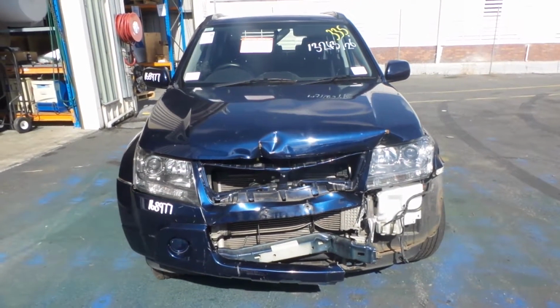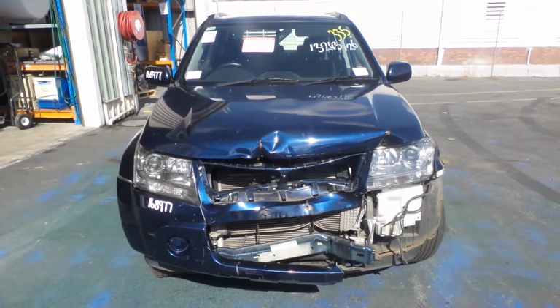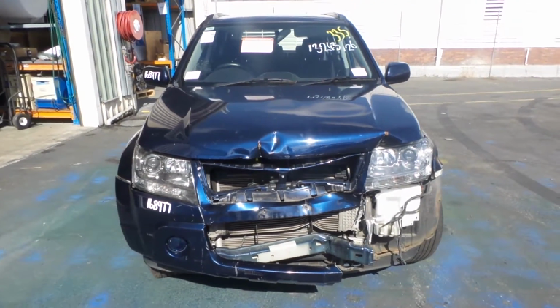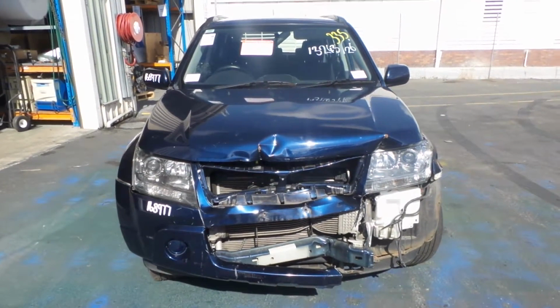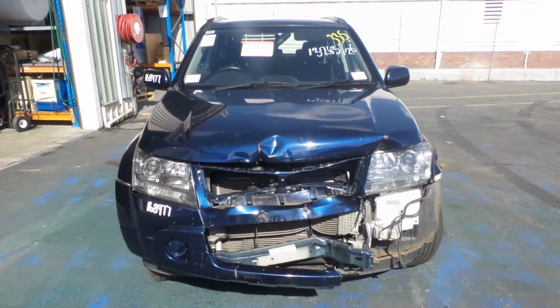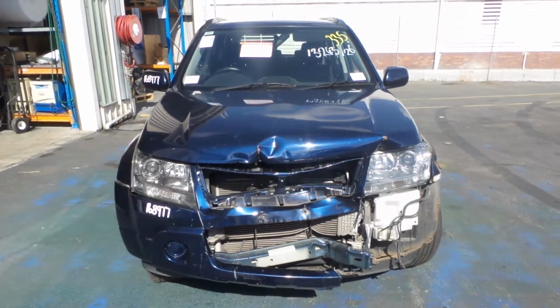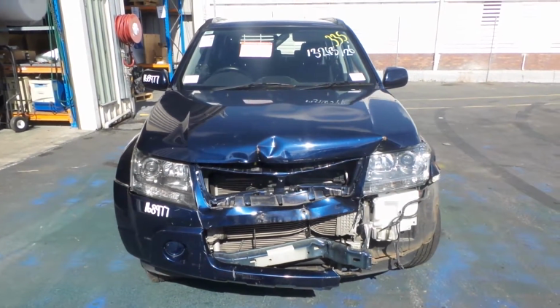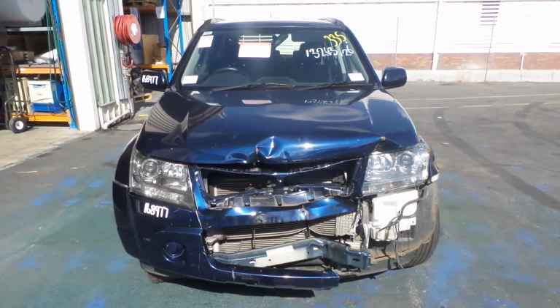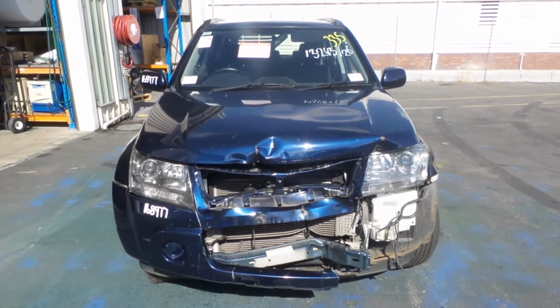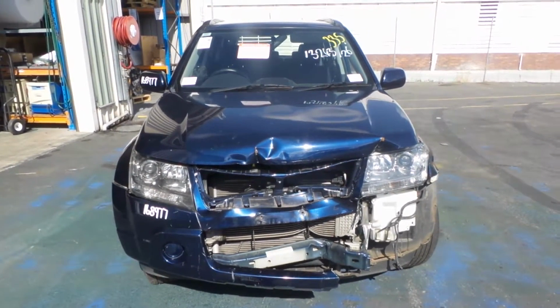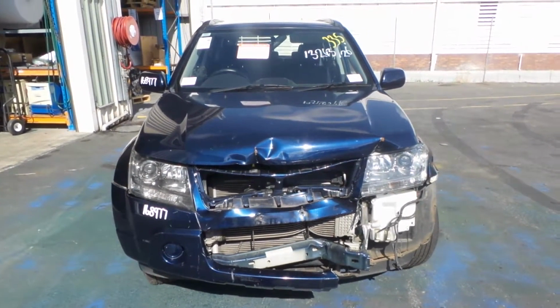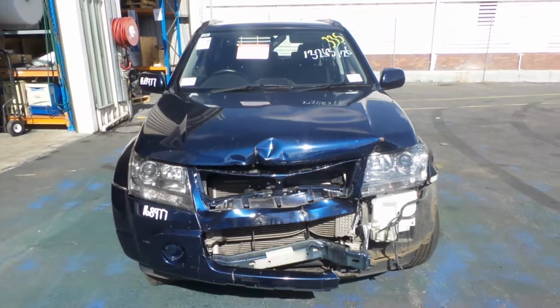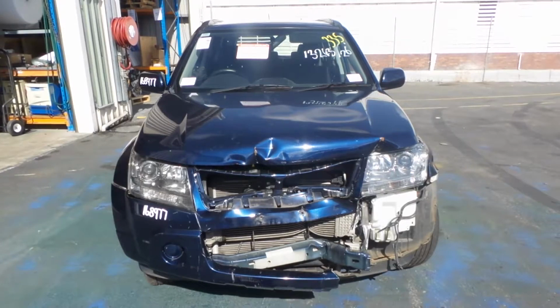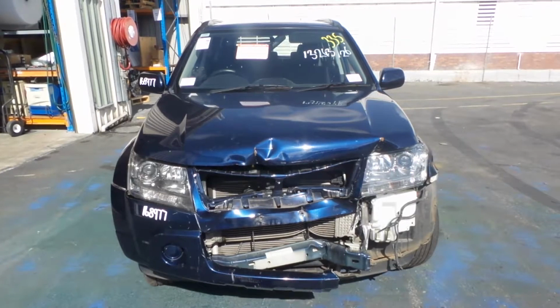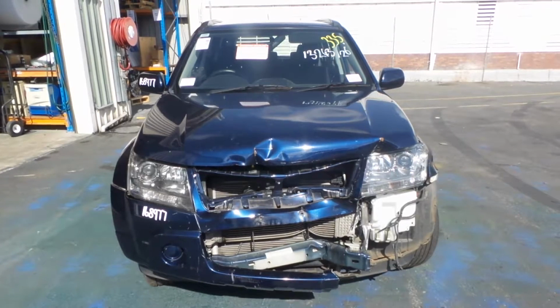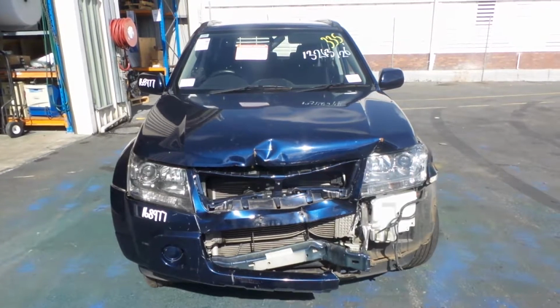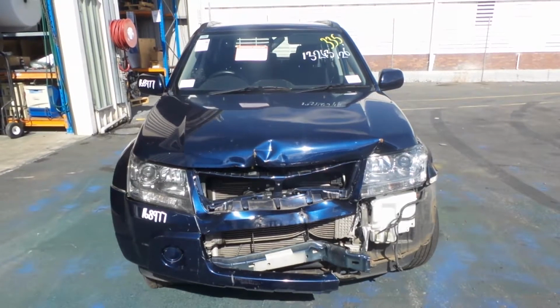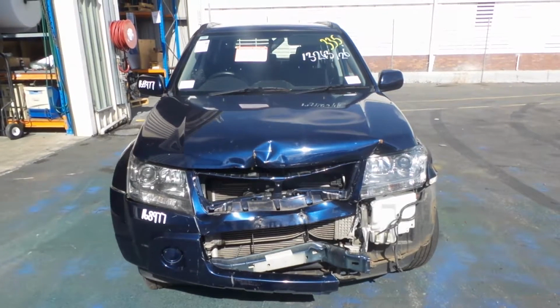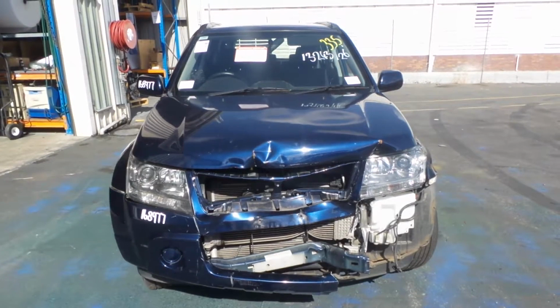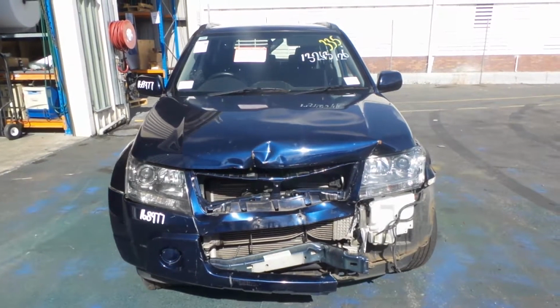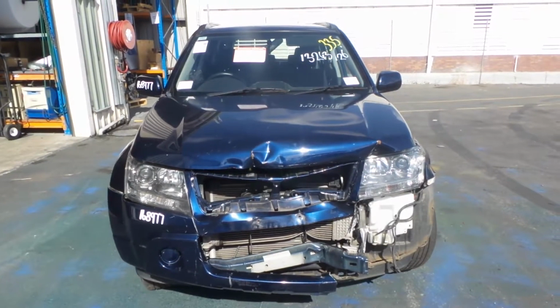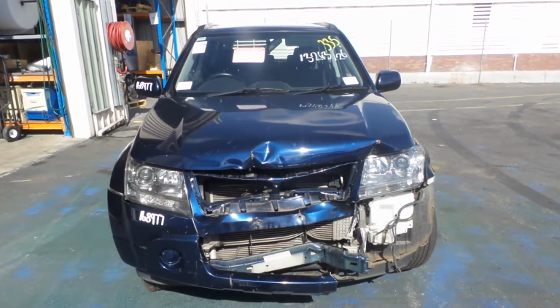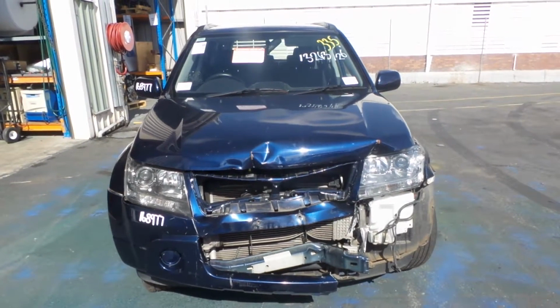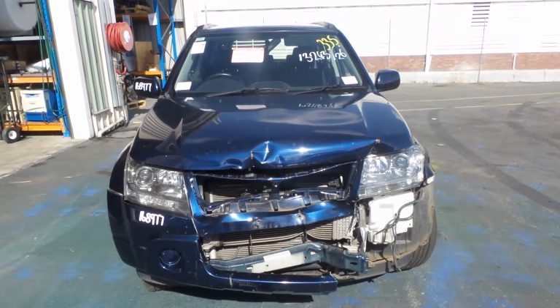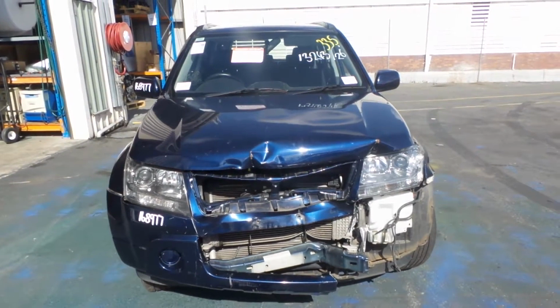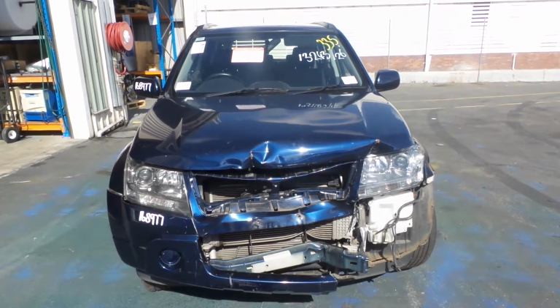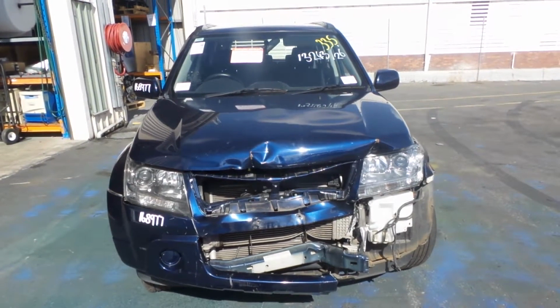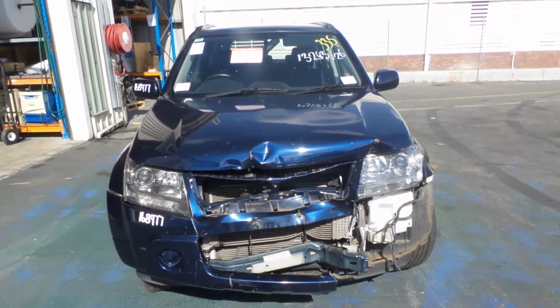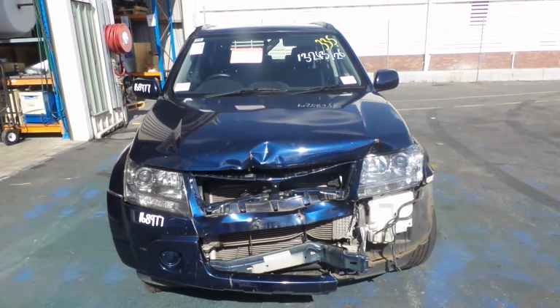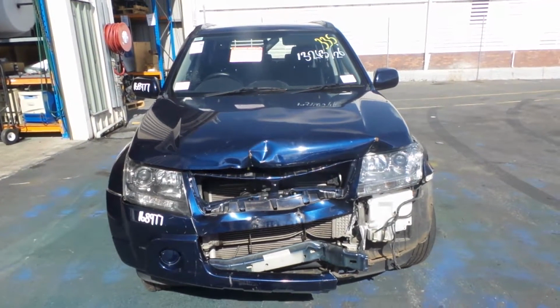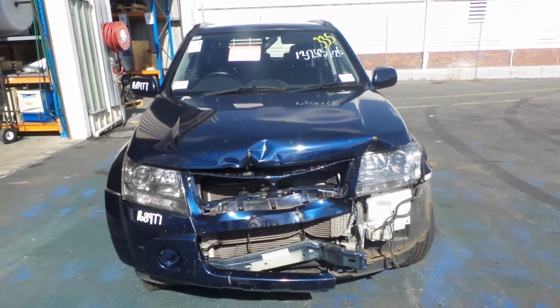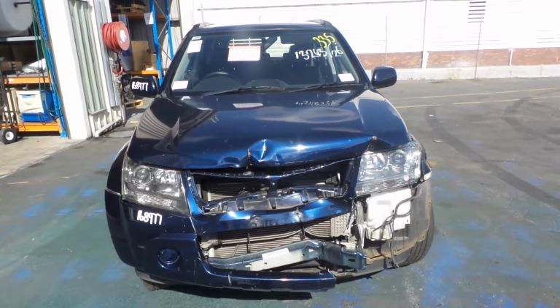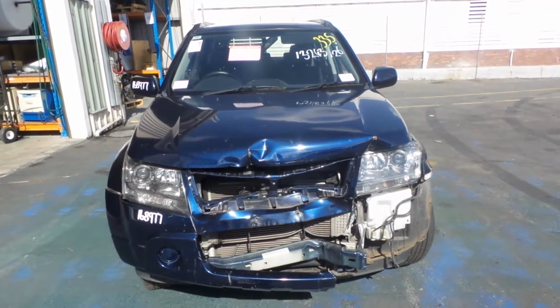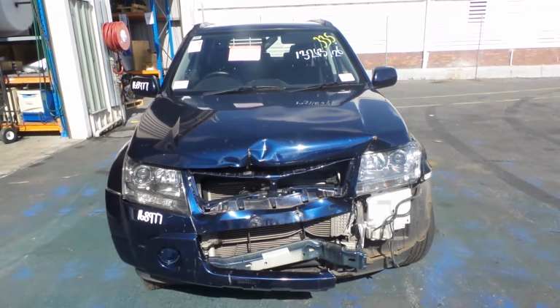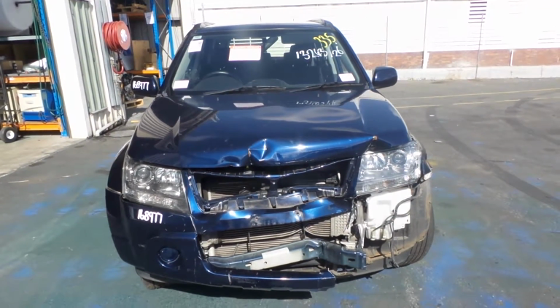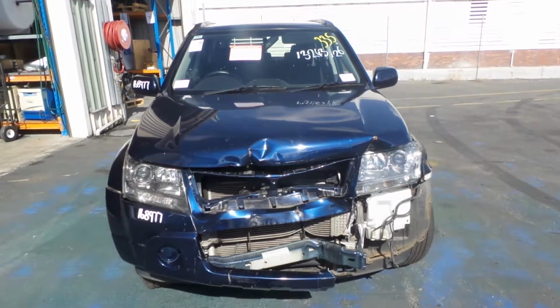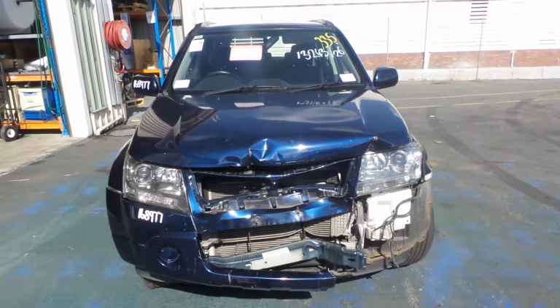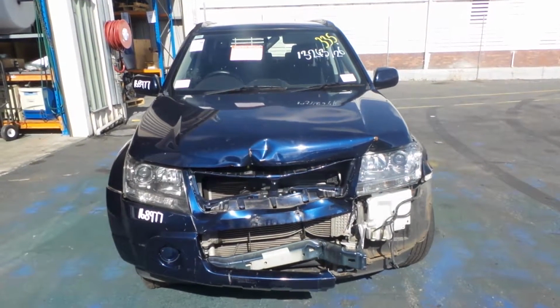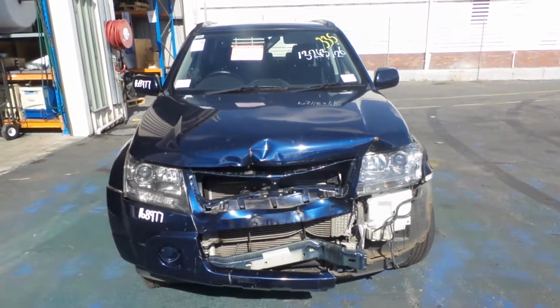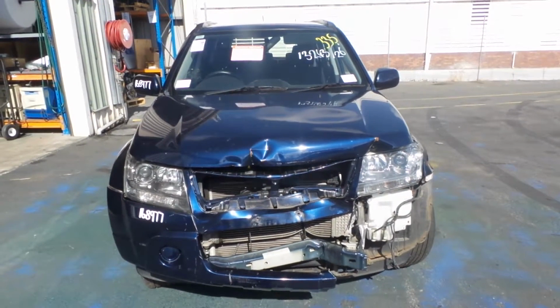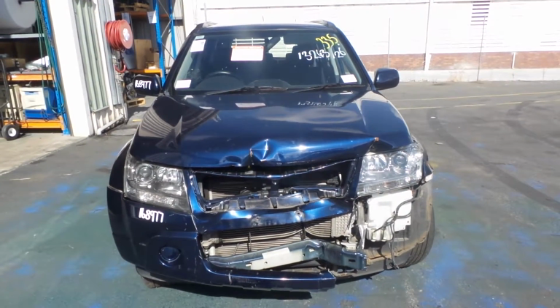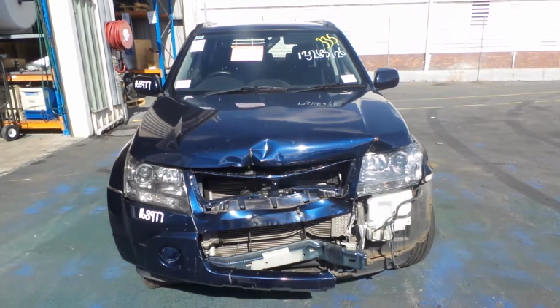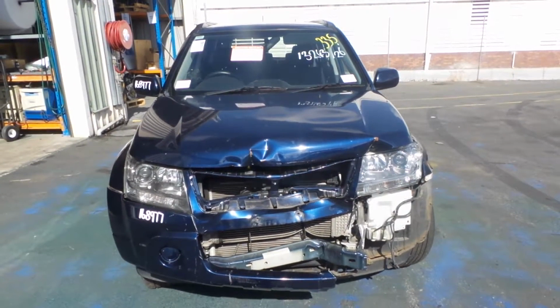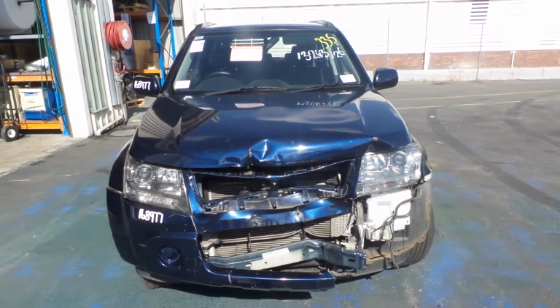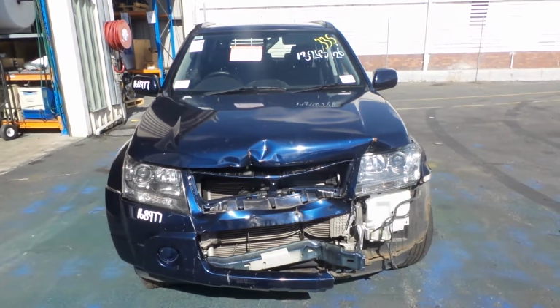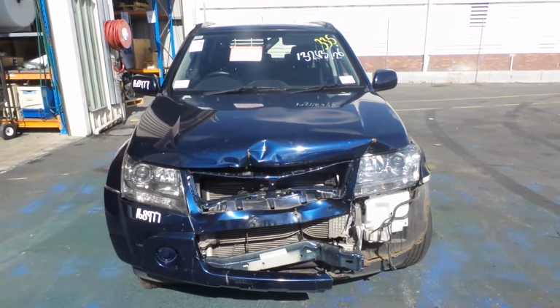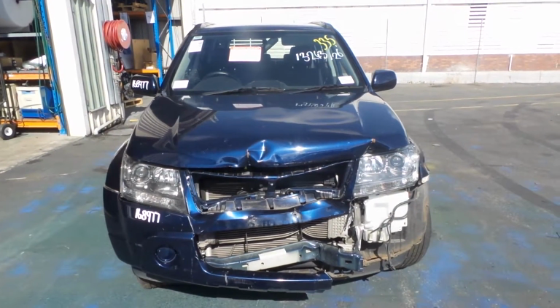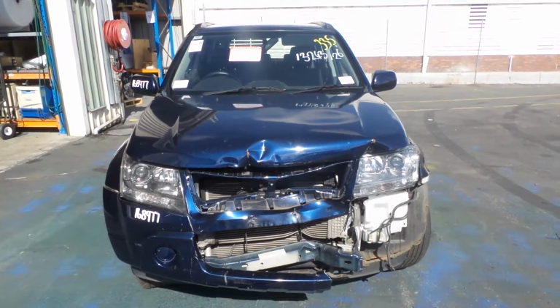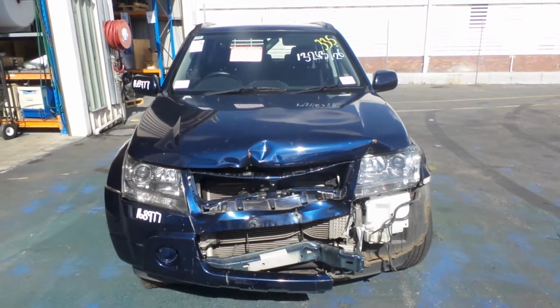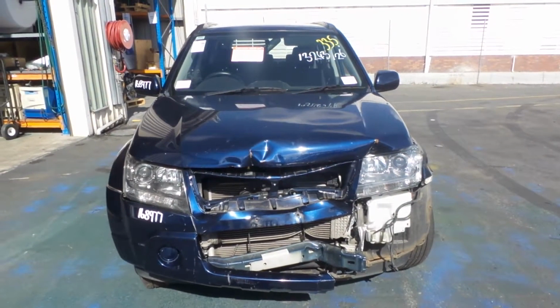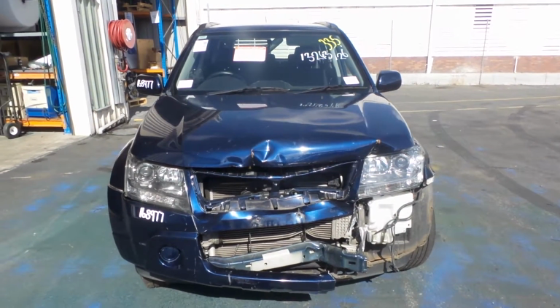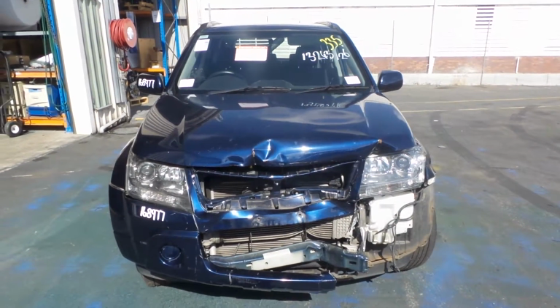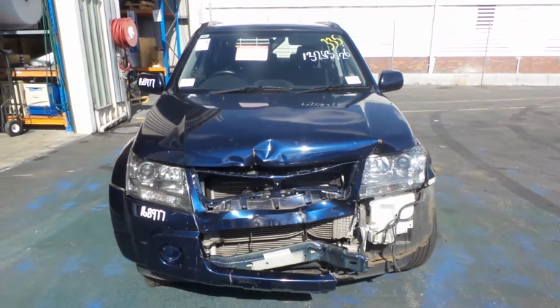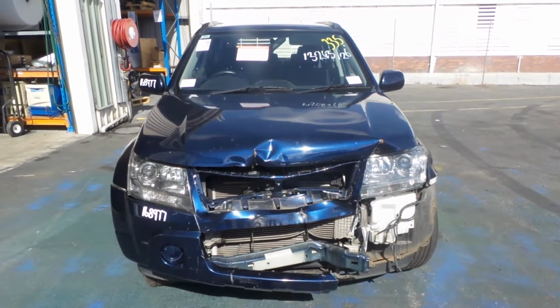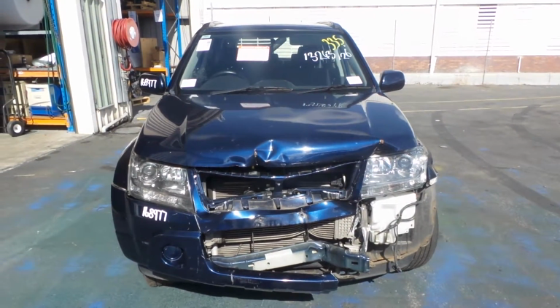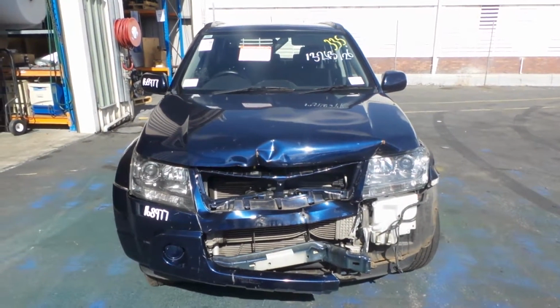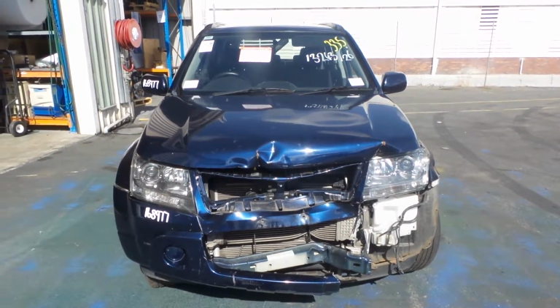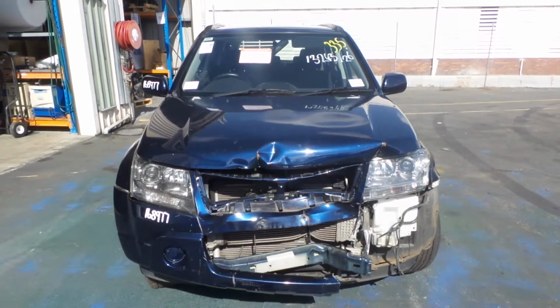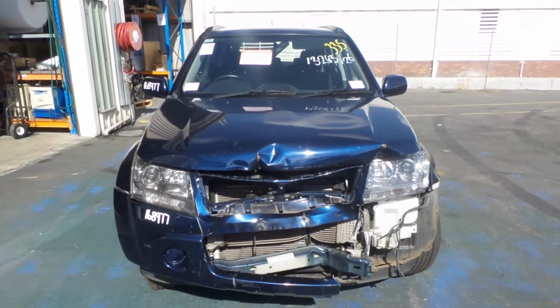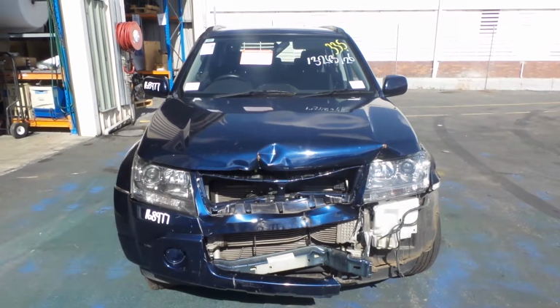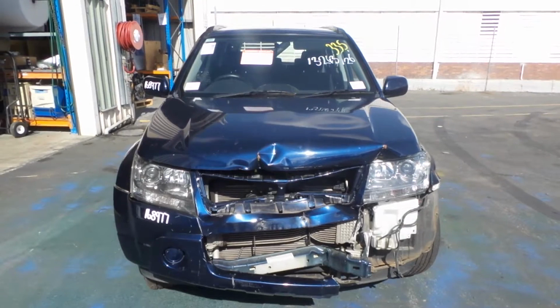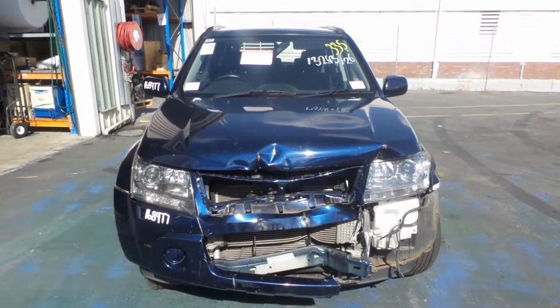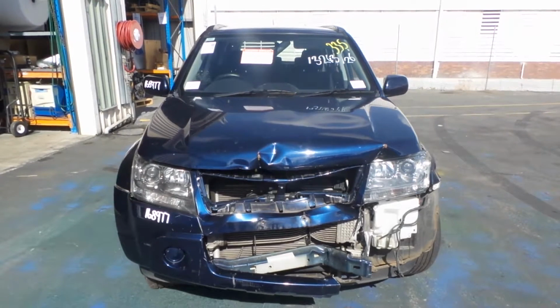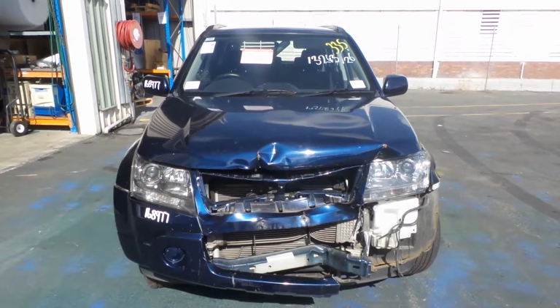This particular one has the 1.9 litre four-cylinder turbo diesel engine known as FQ9B and has a manual four-wheel drive transmission.